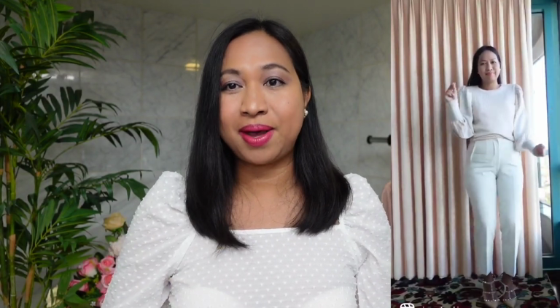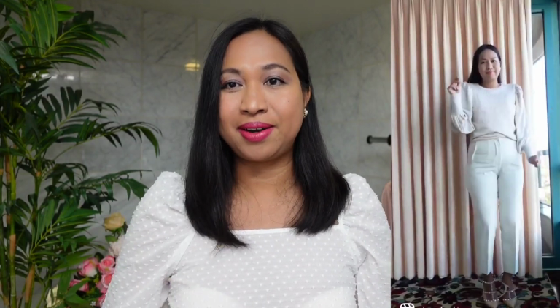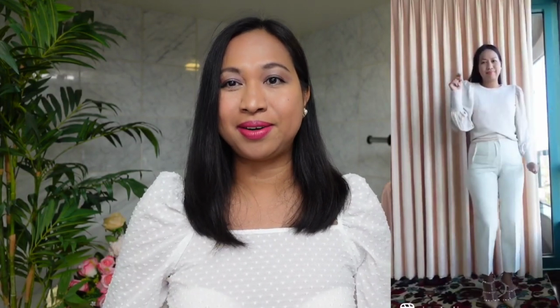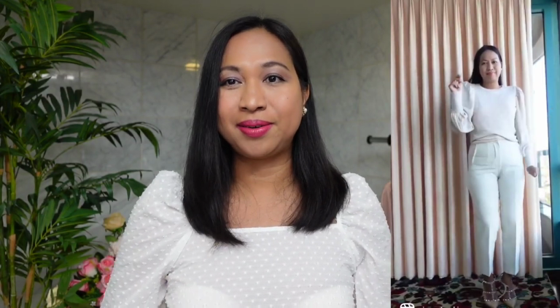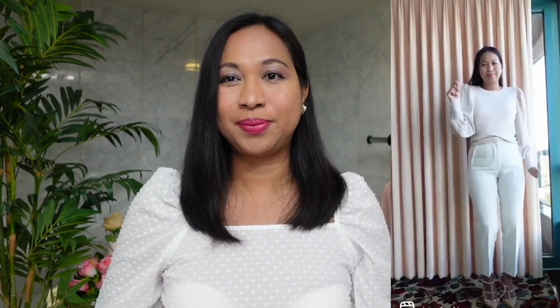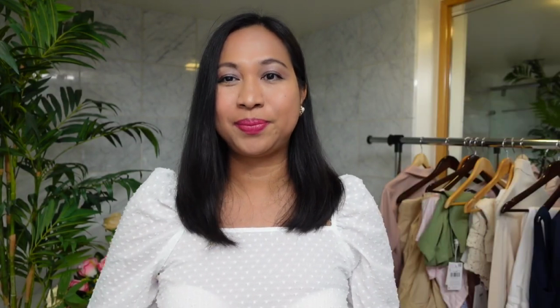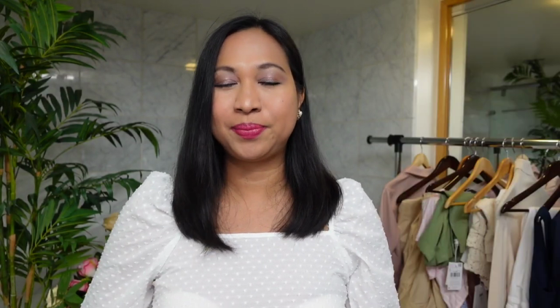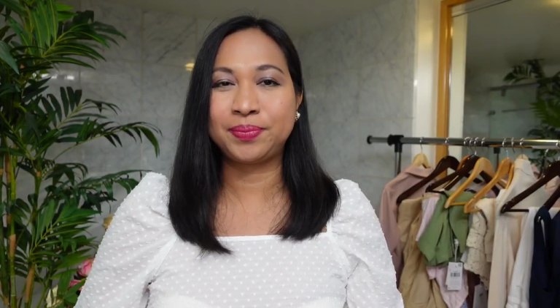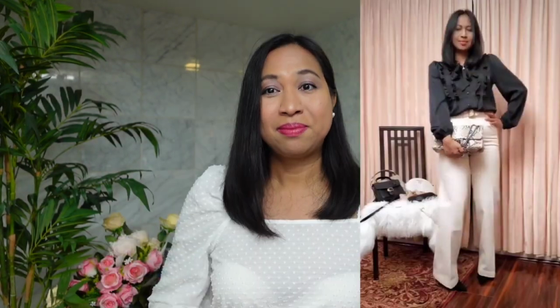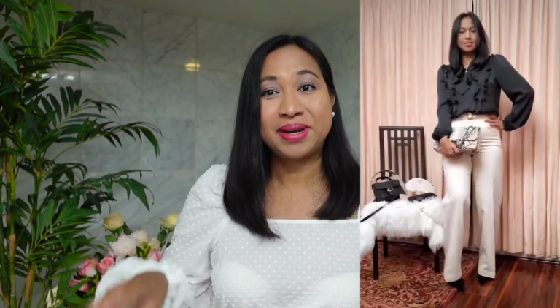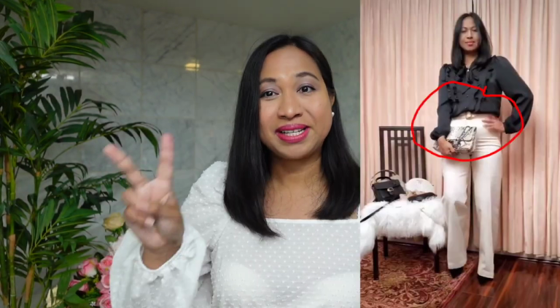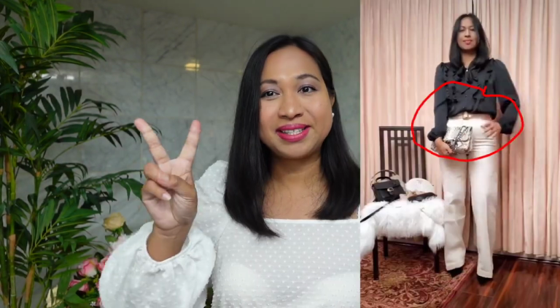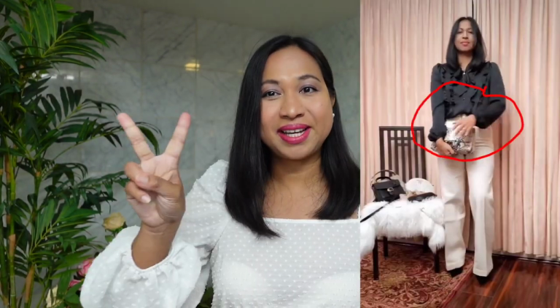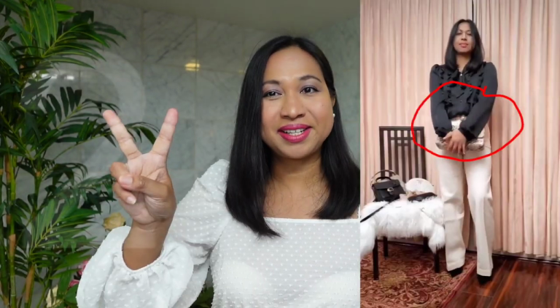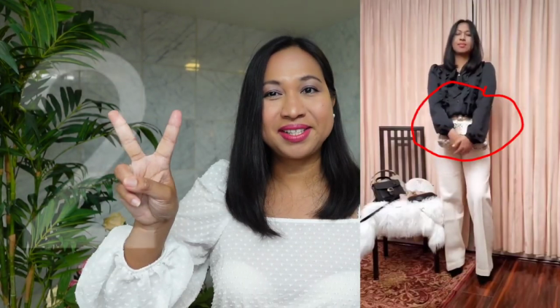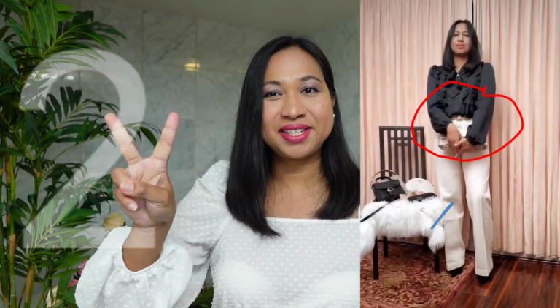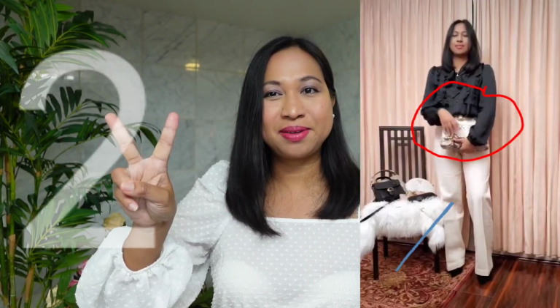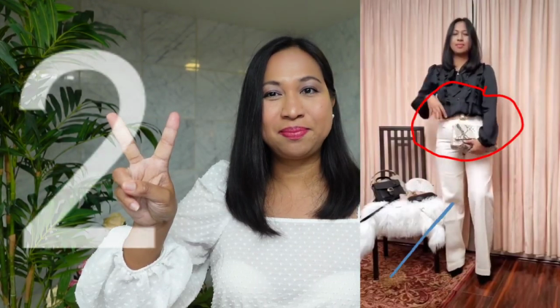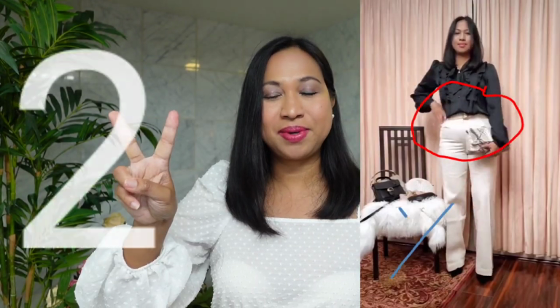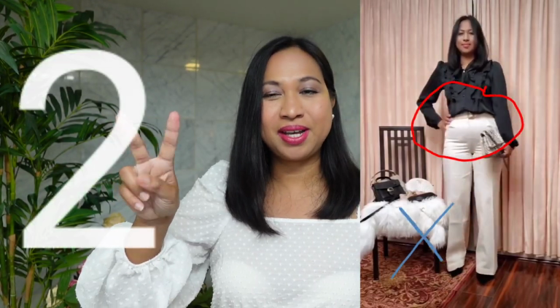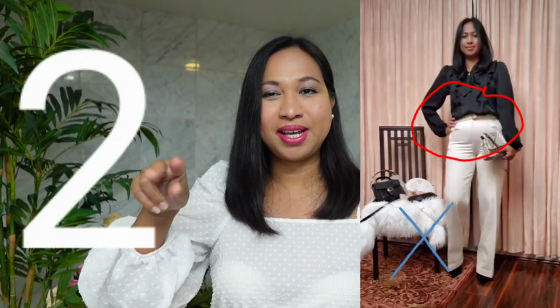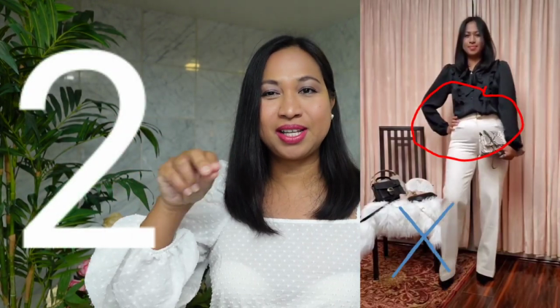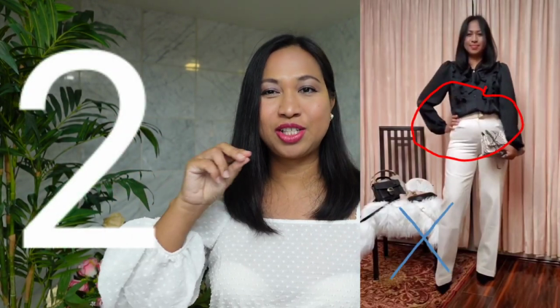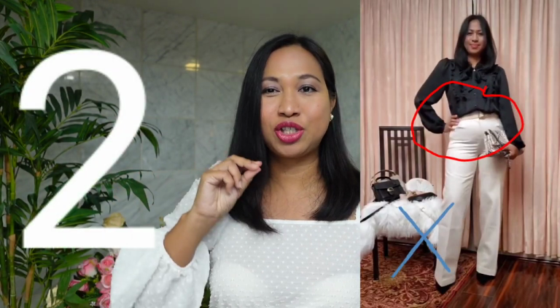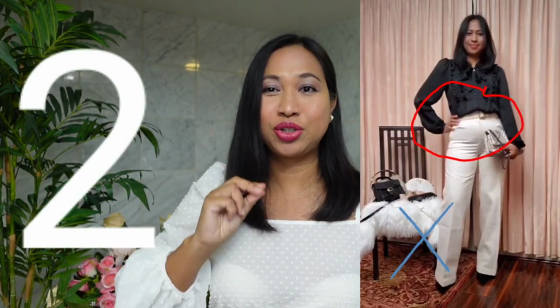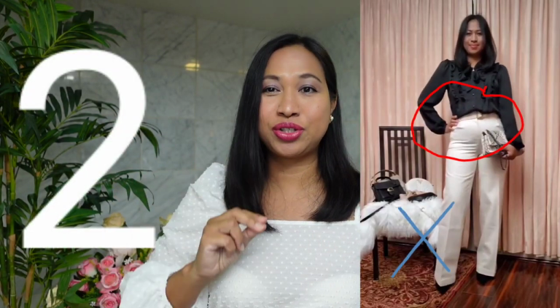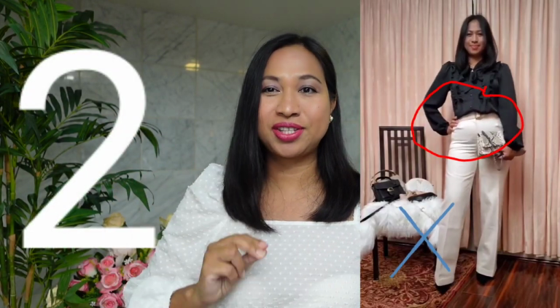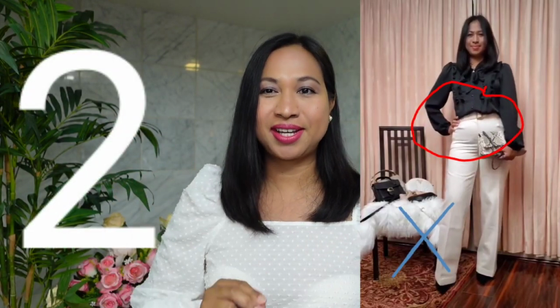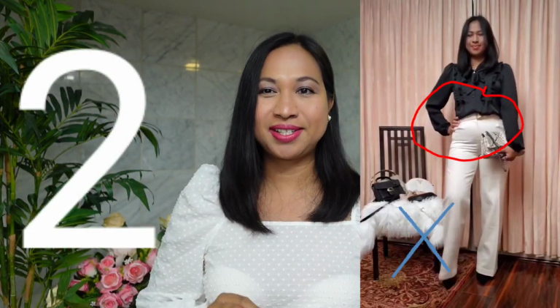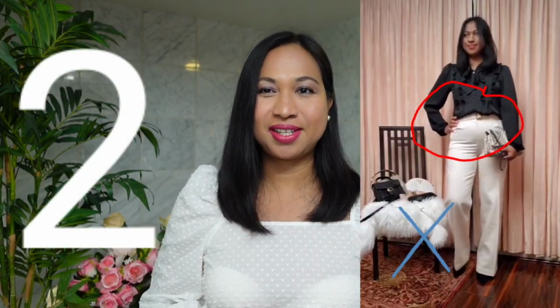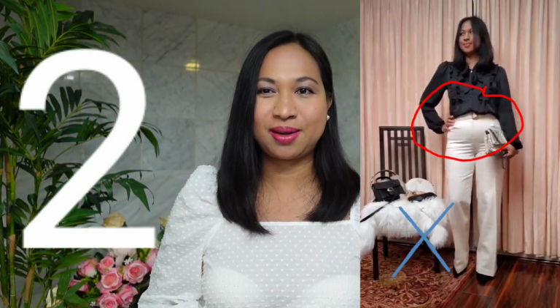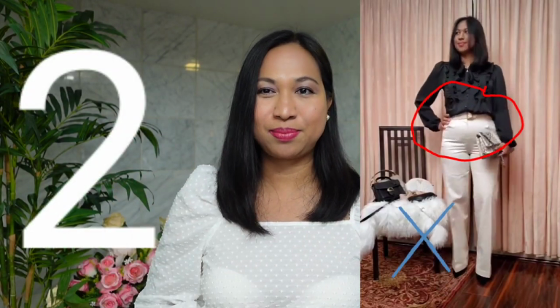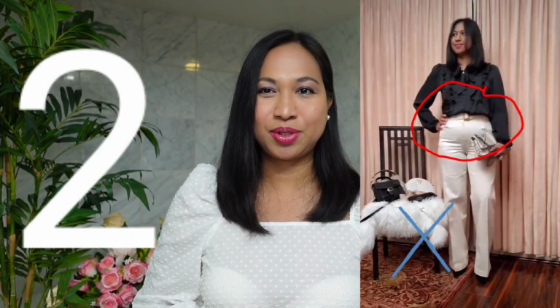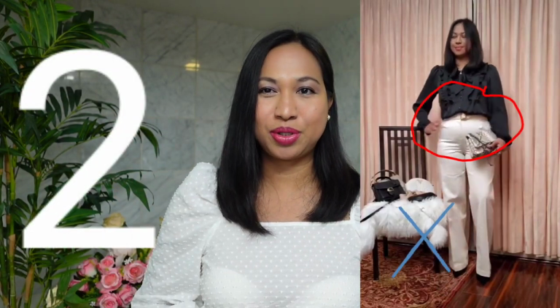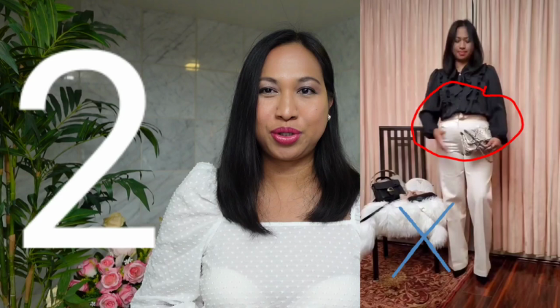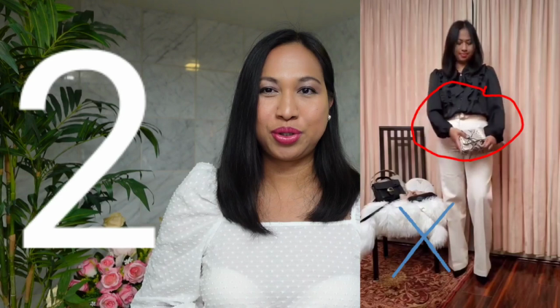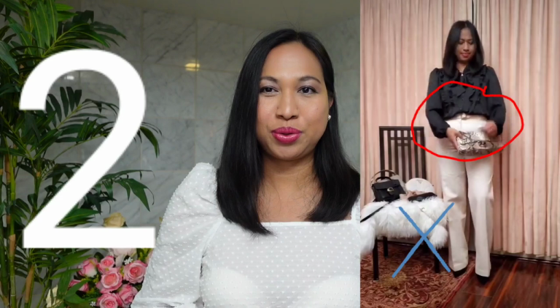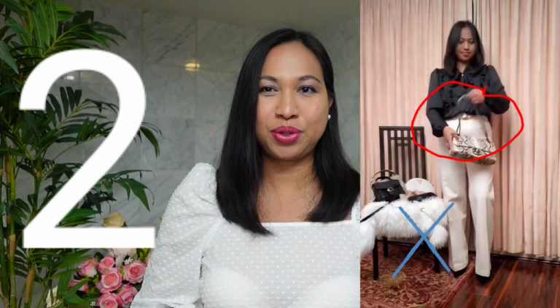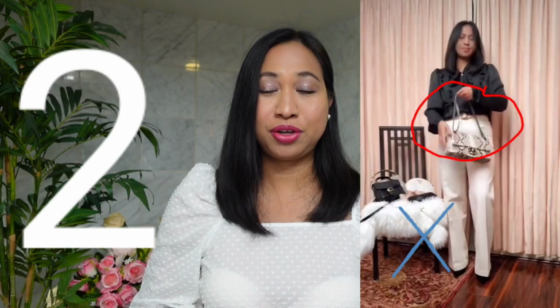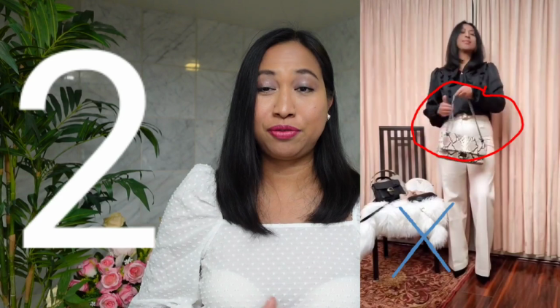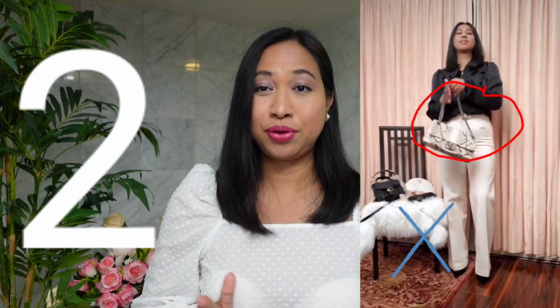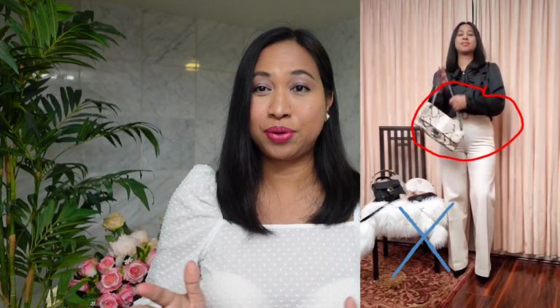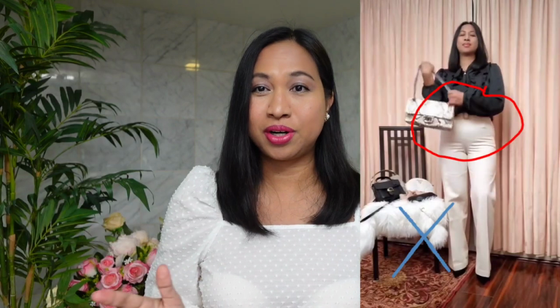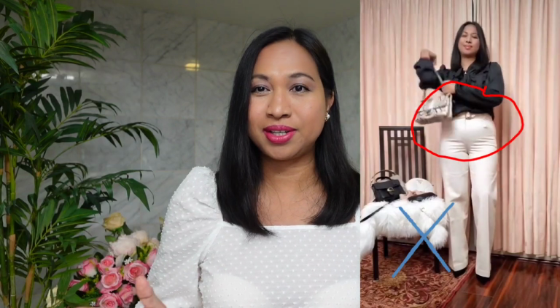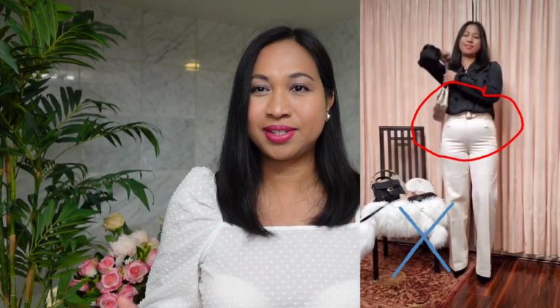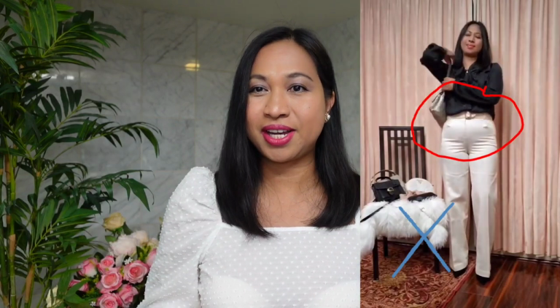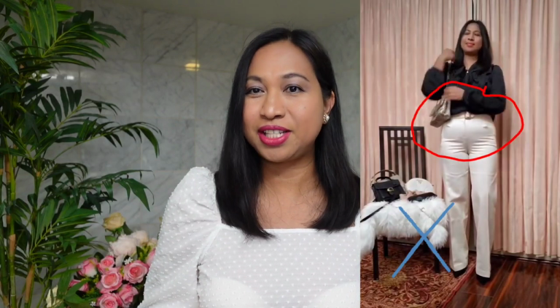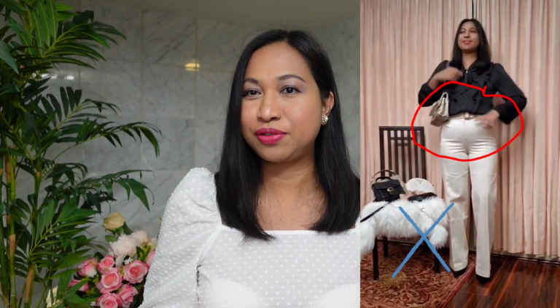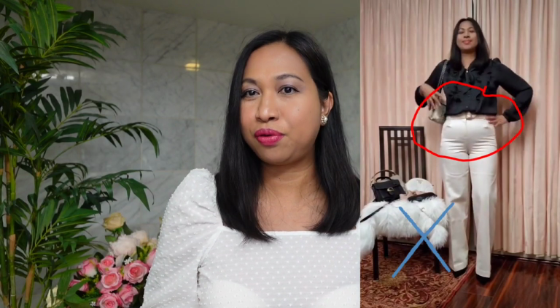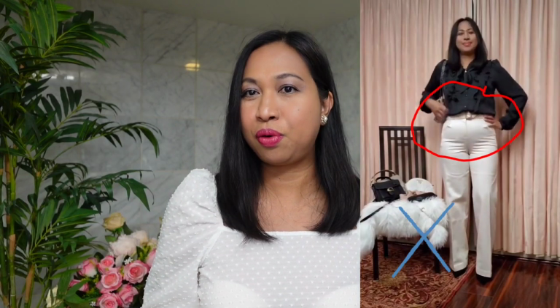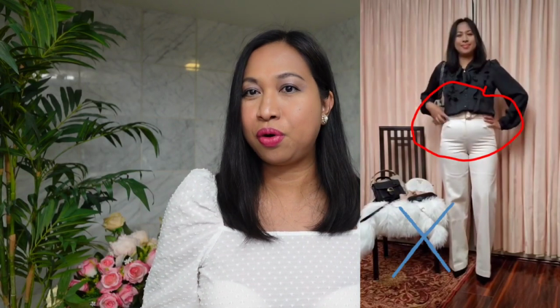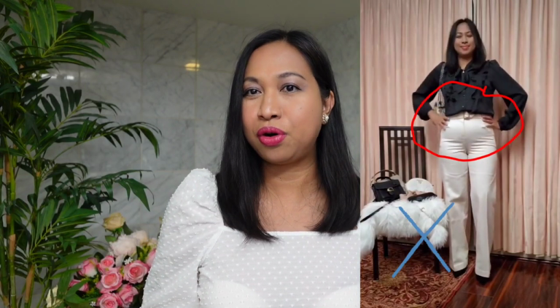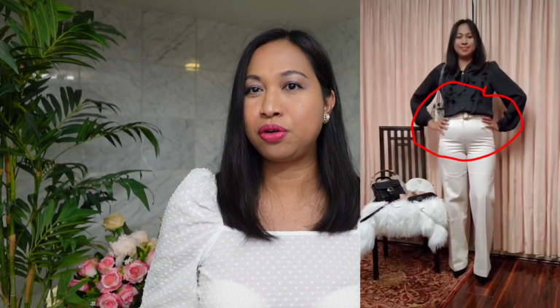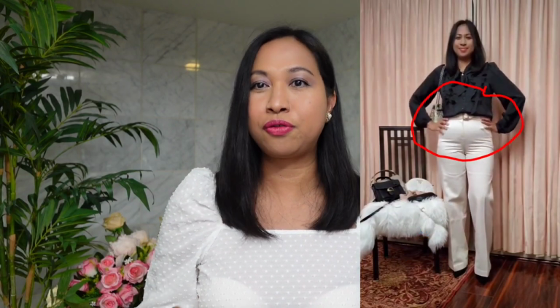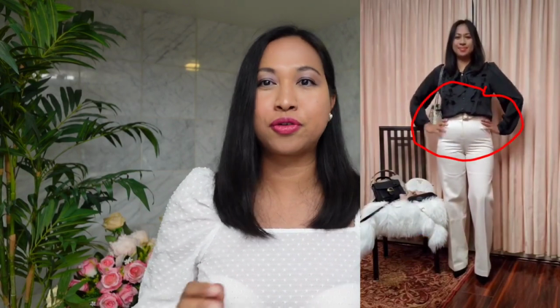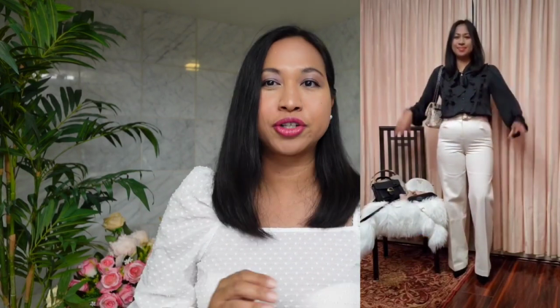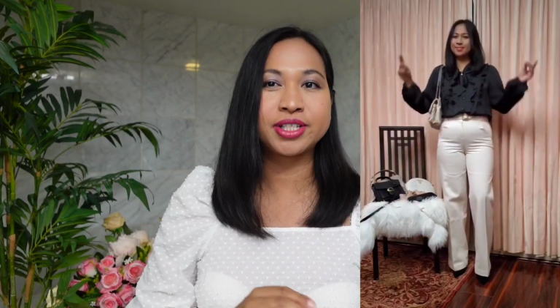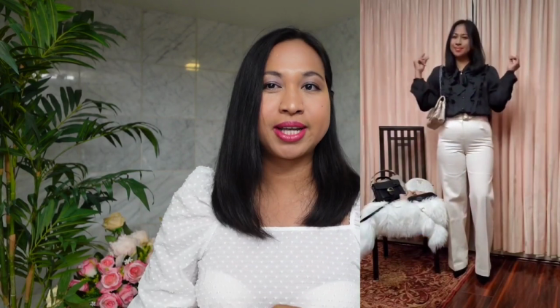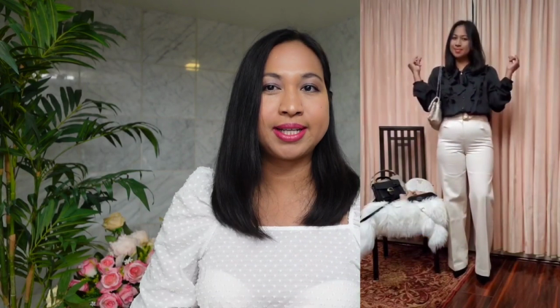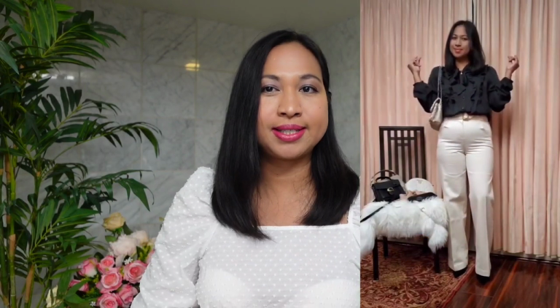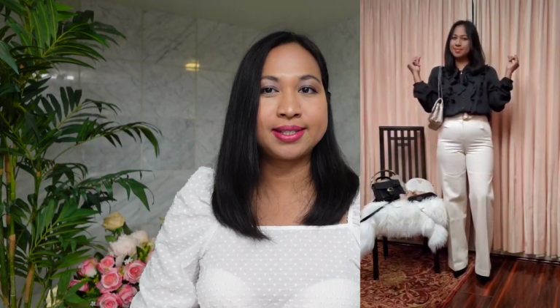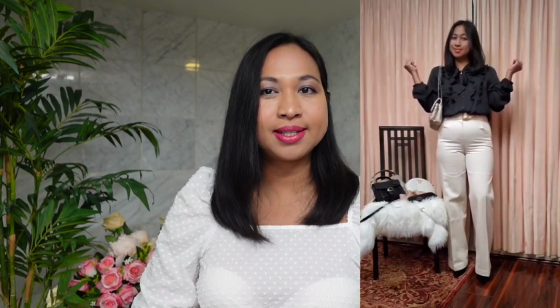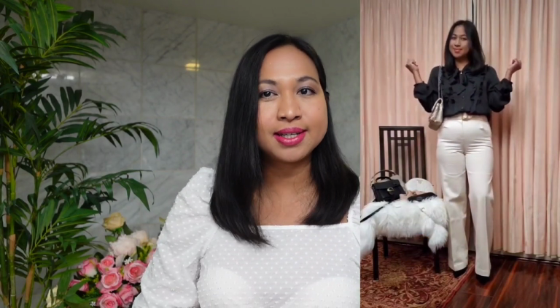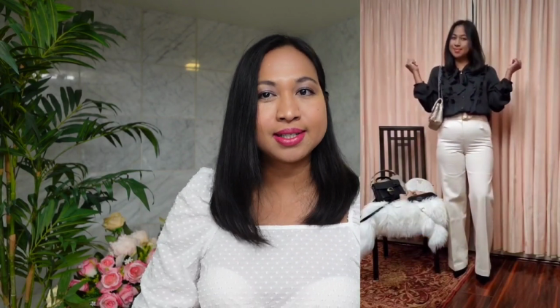My second tip is to size up. So if you are a size 4, go for size 6. If you're a size 6, go for size 8.